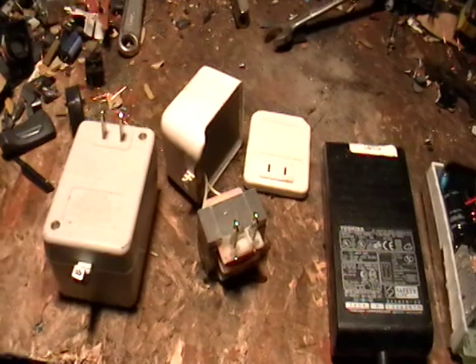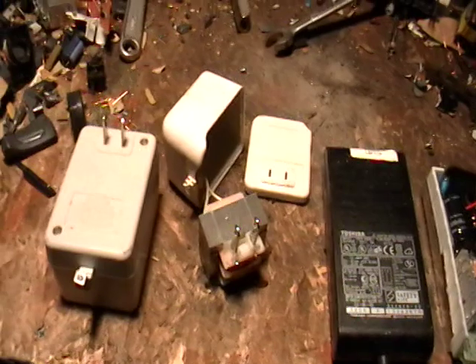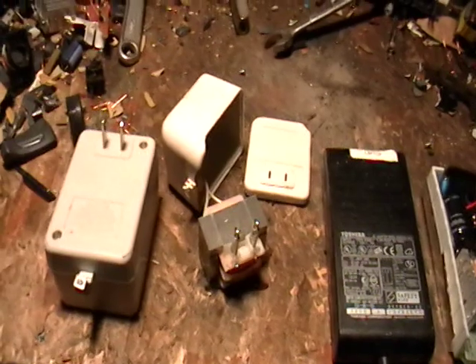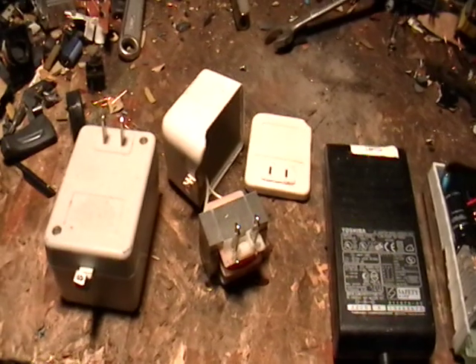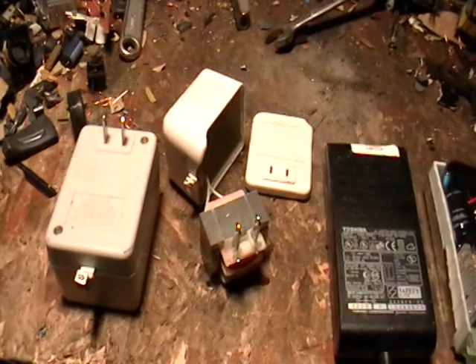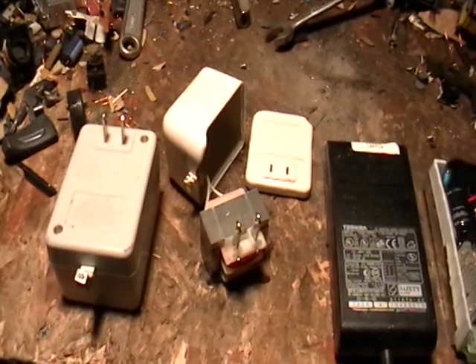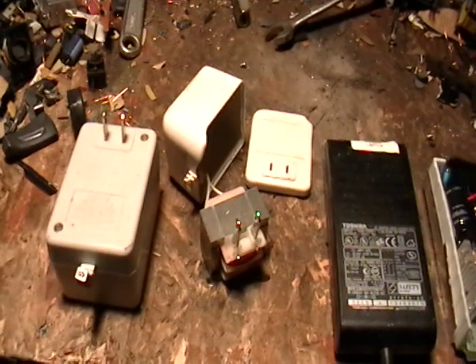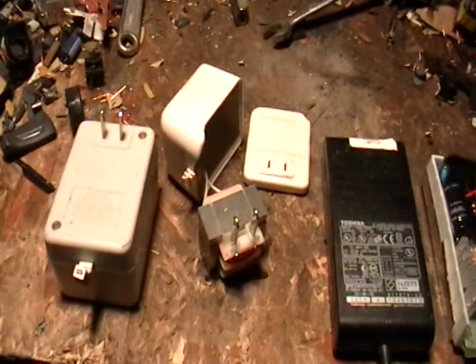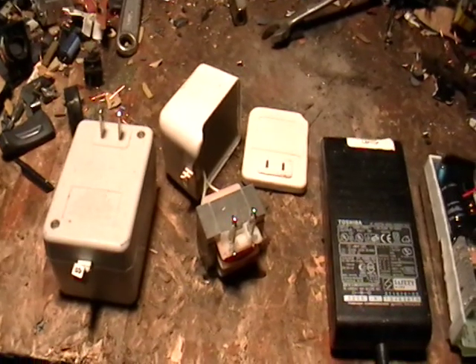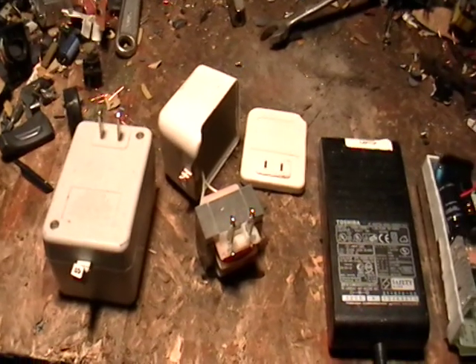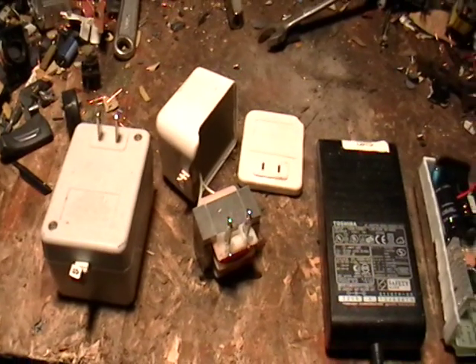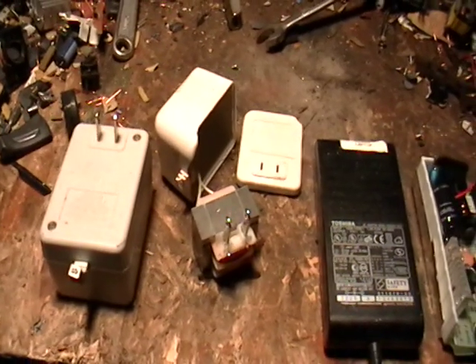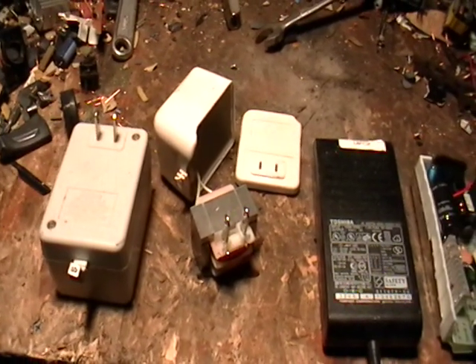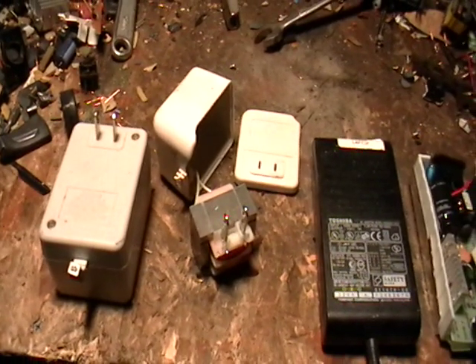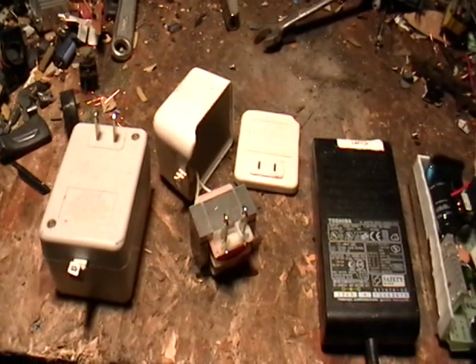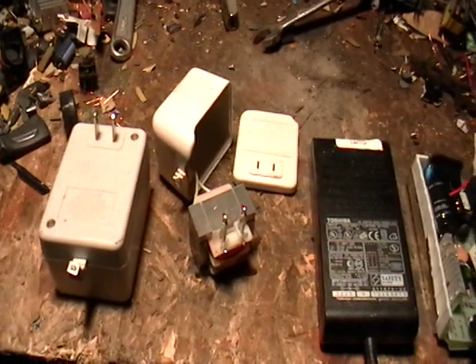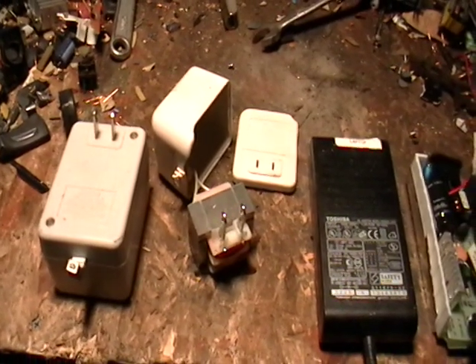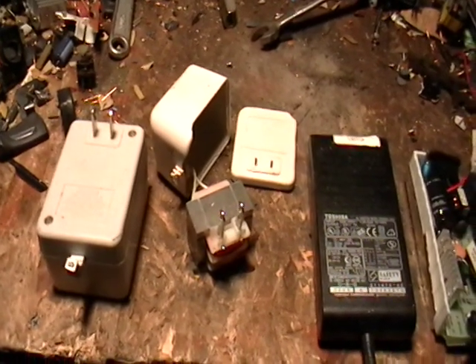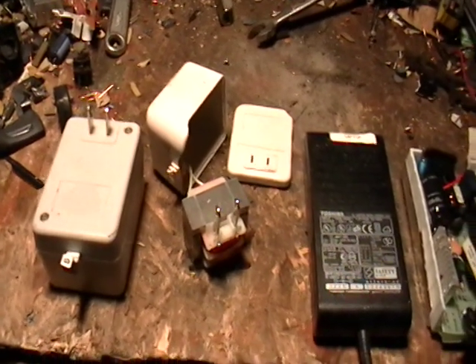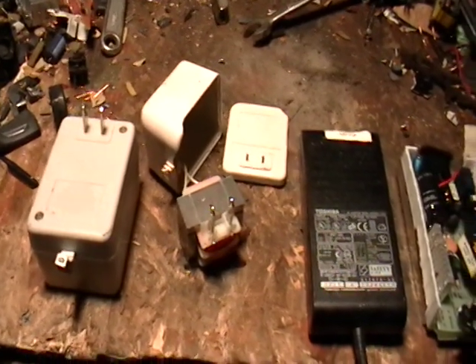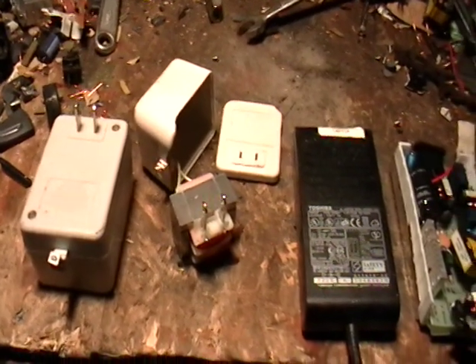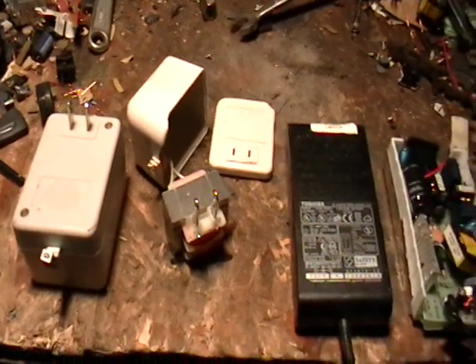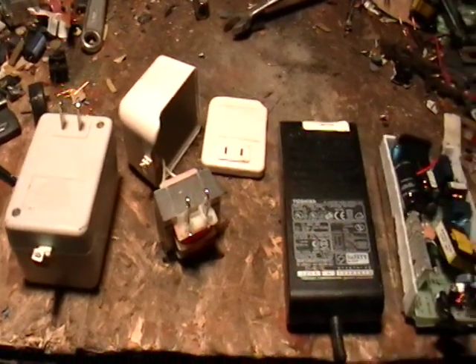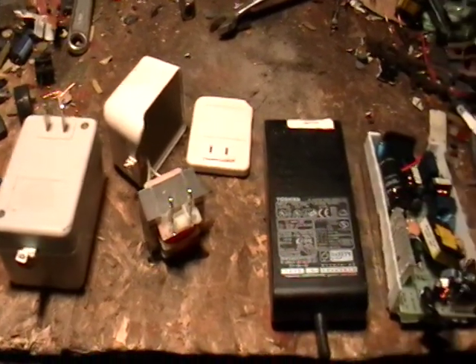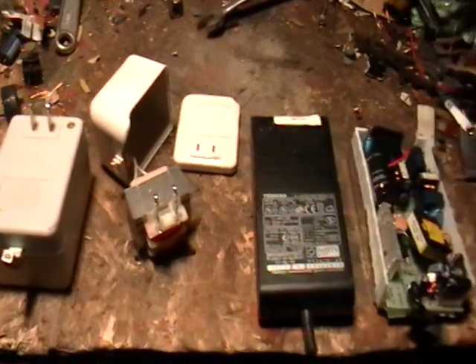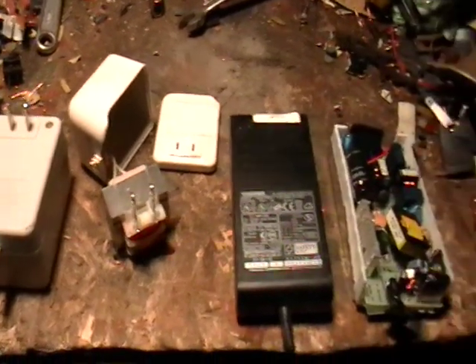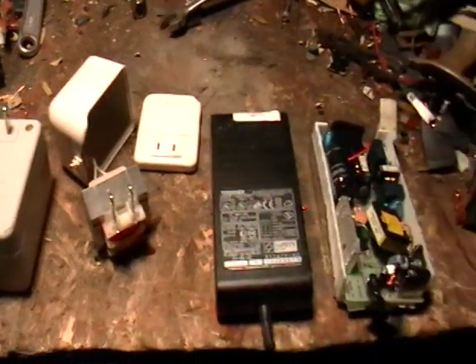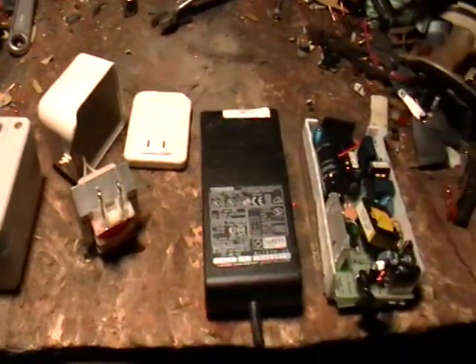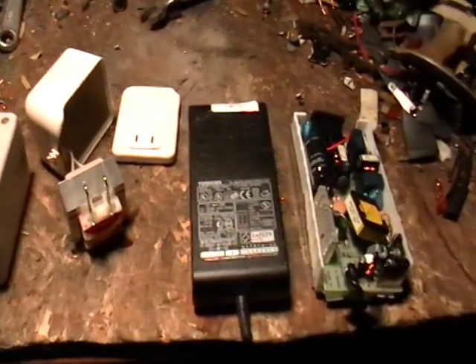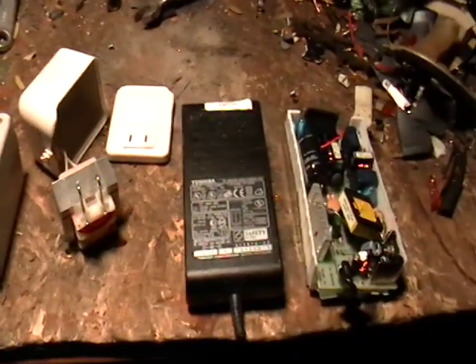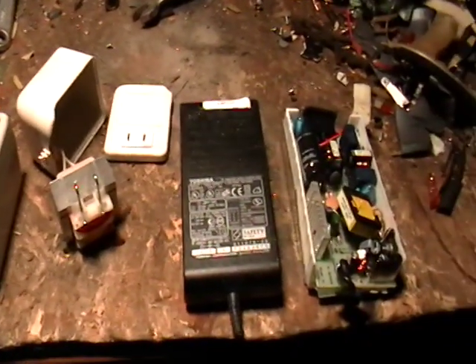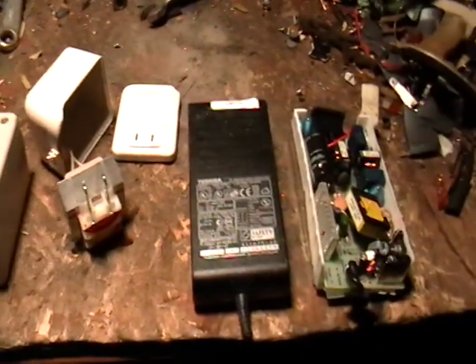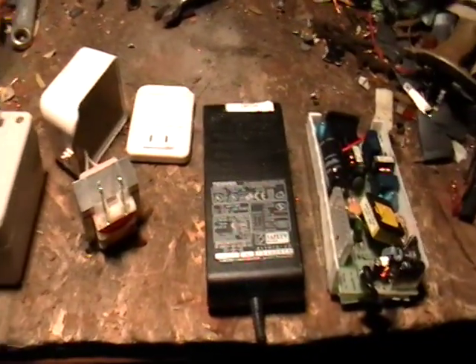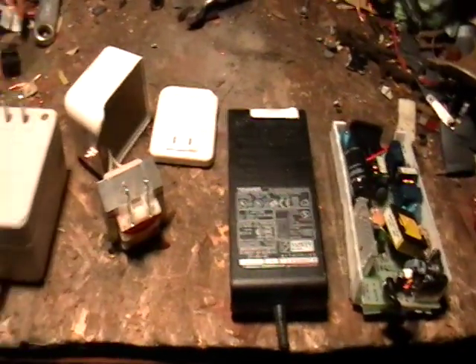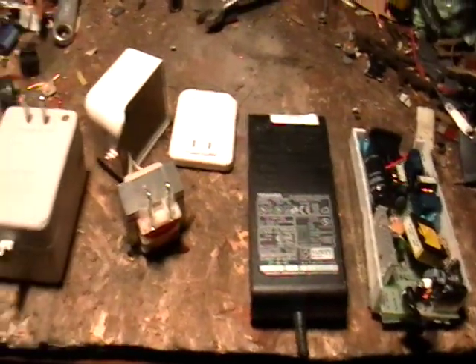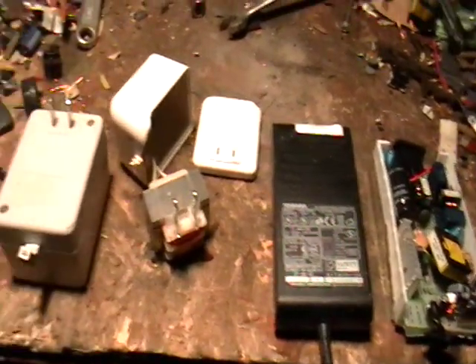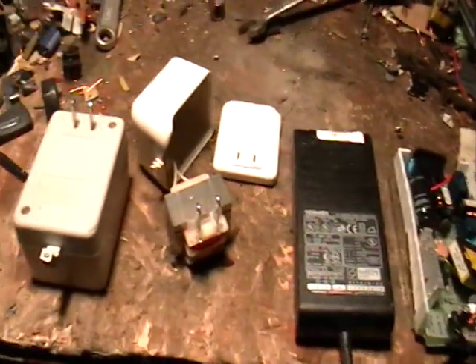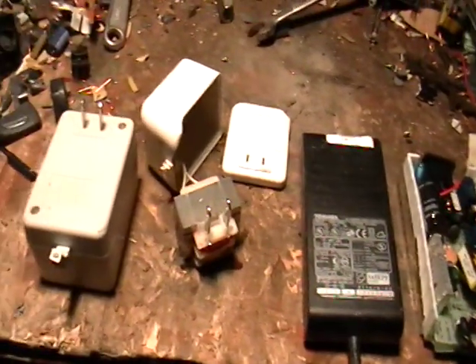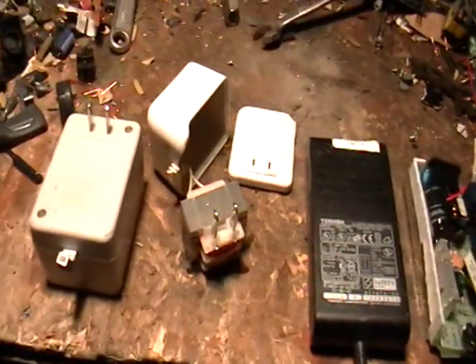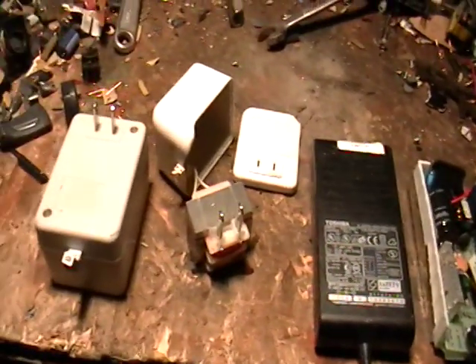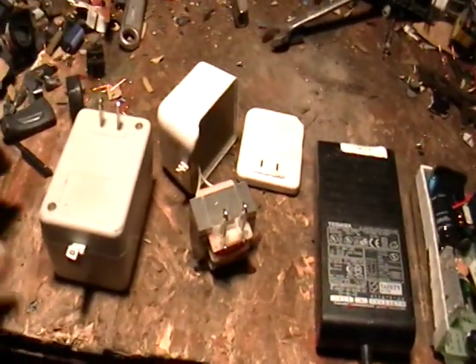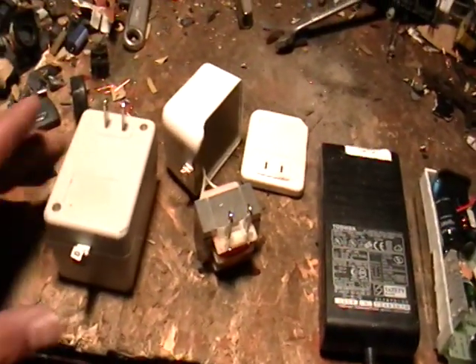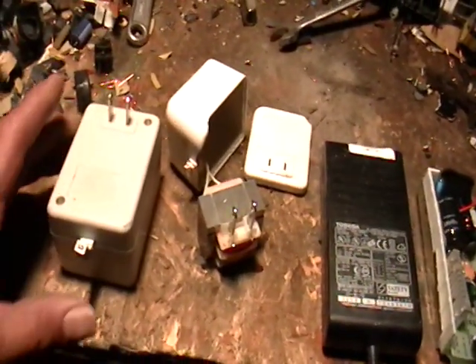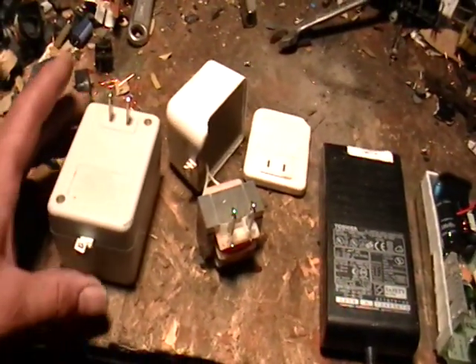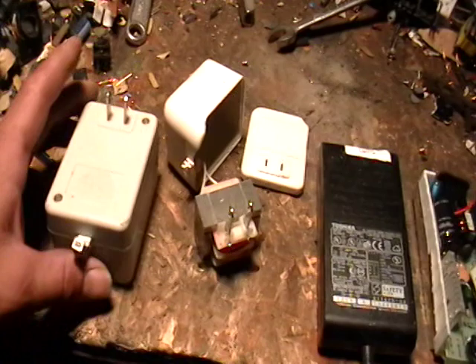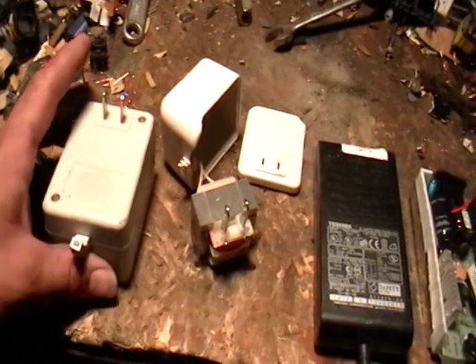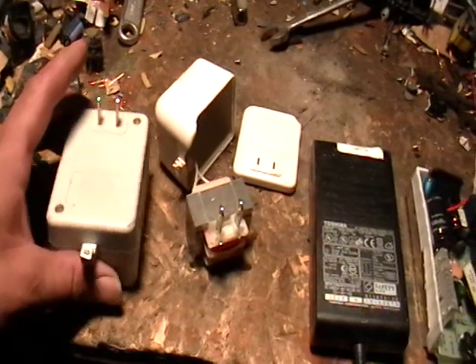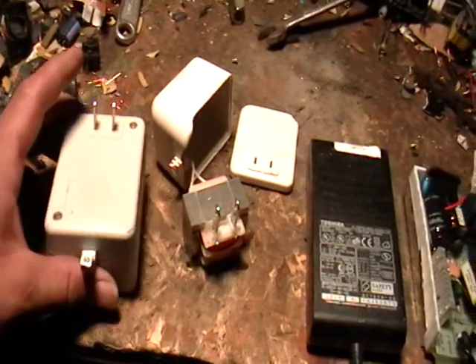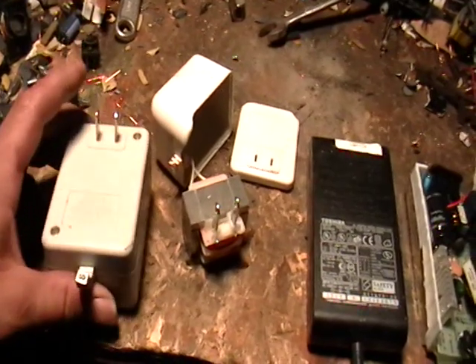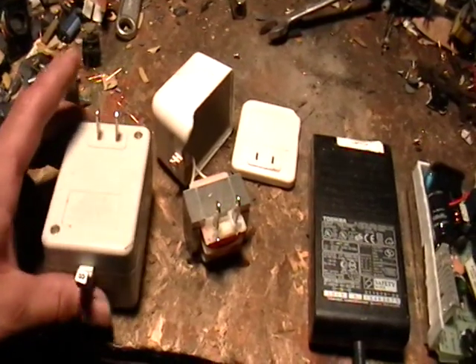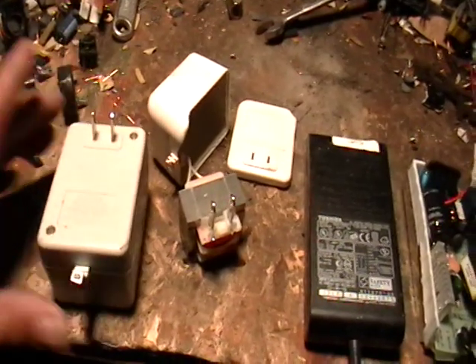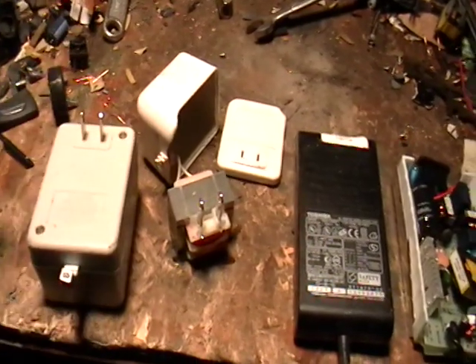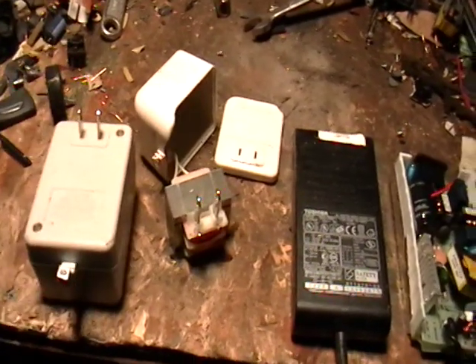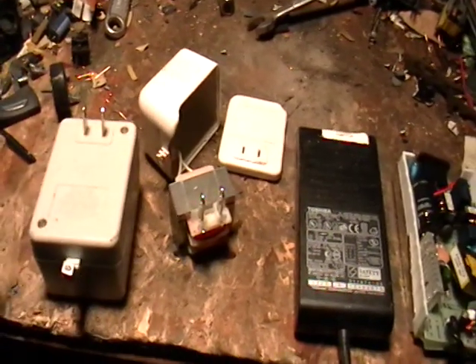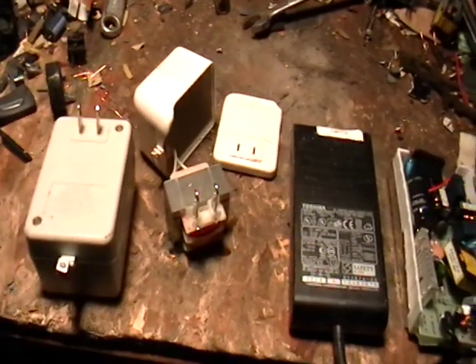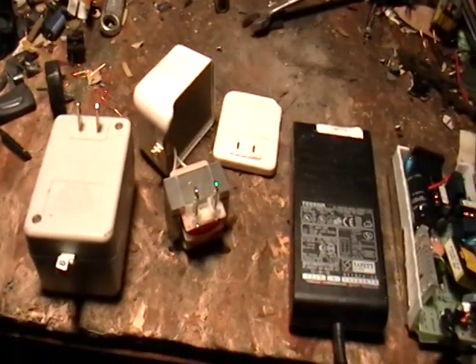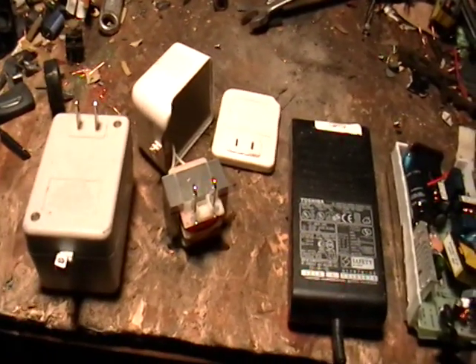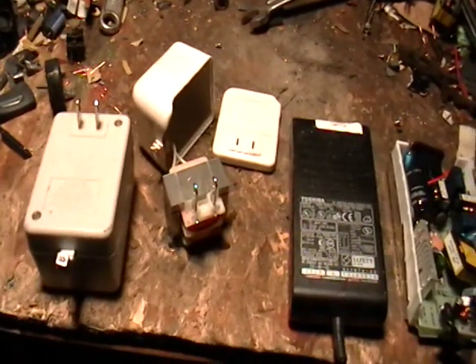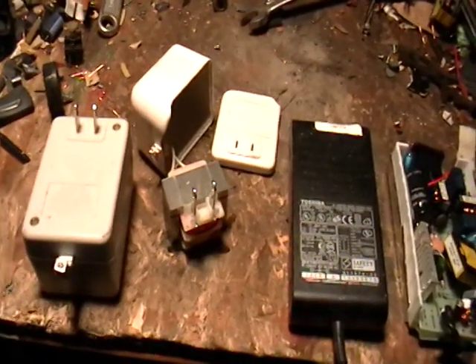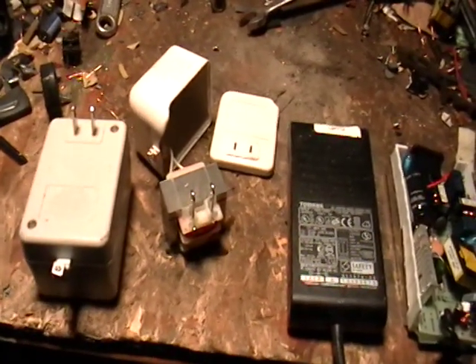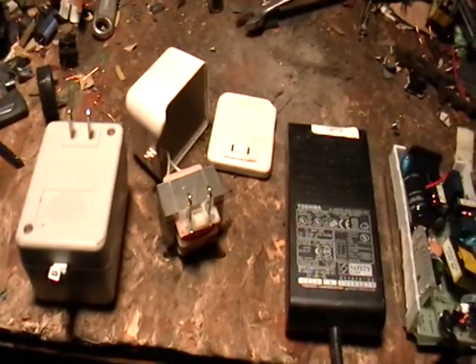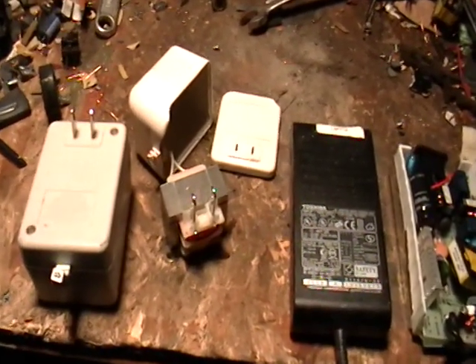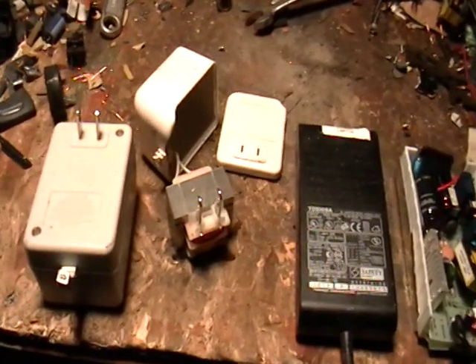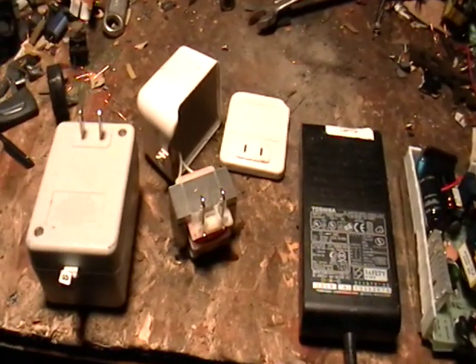Hey guys, it's Mike the Scrapper. Today I want to talk to you about power supplies. Before we talk about that, I want to talk about iScrapApp.com.